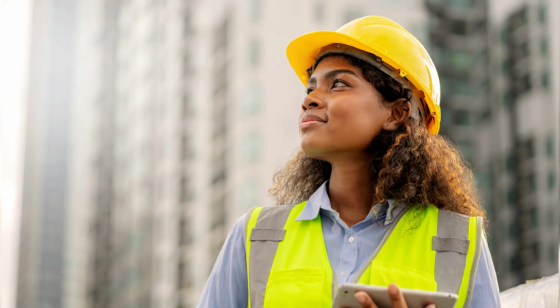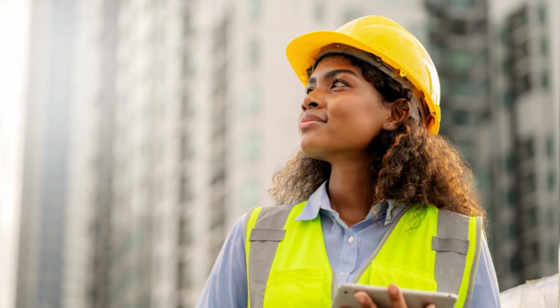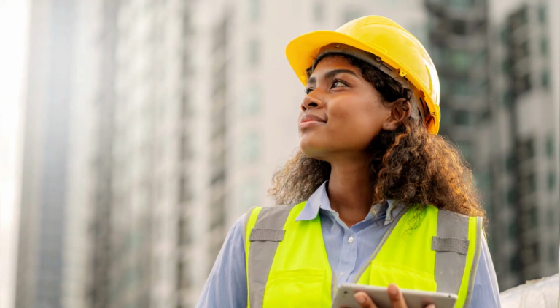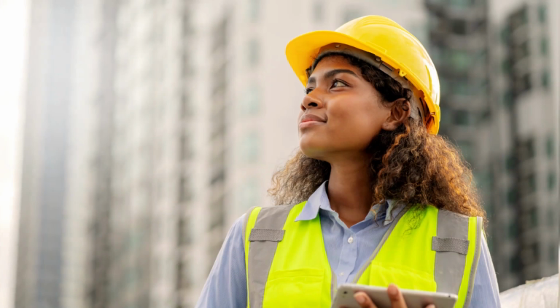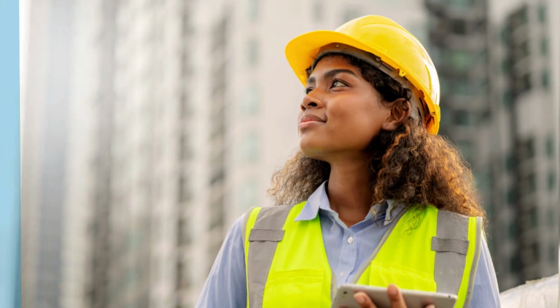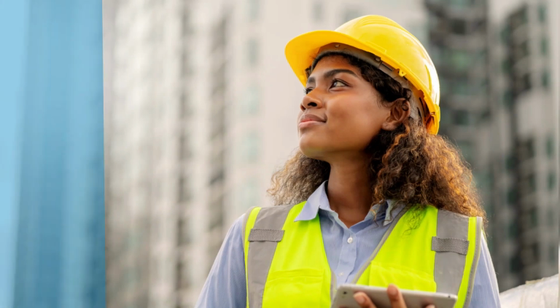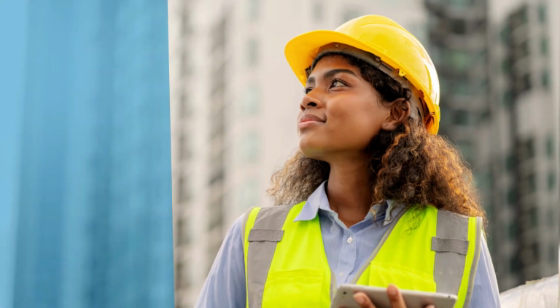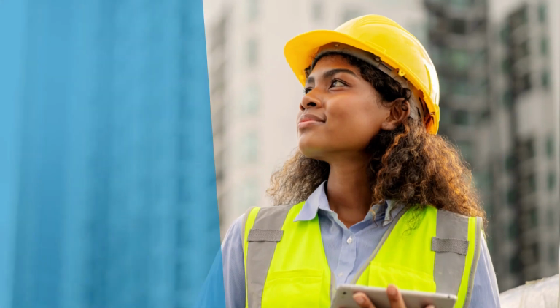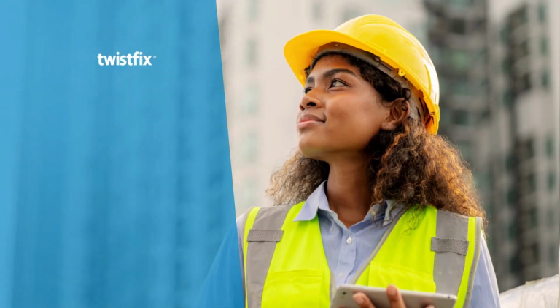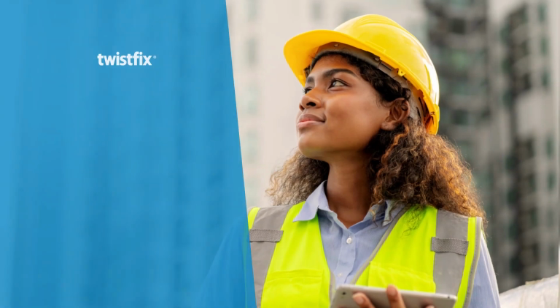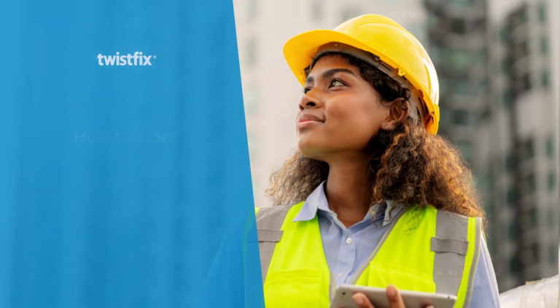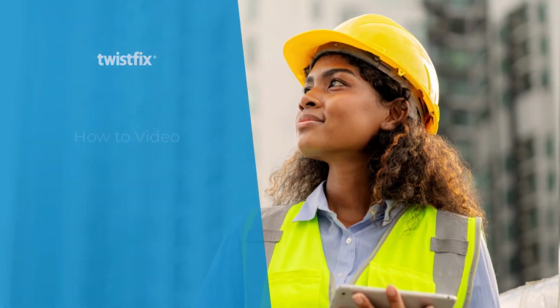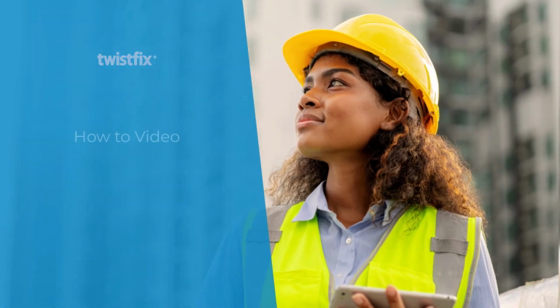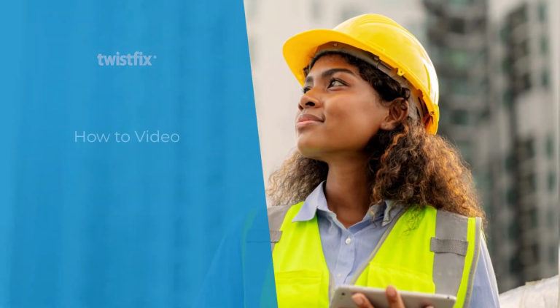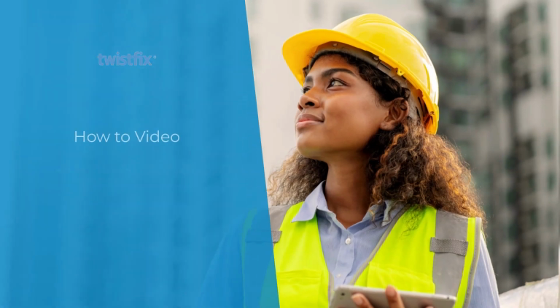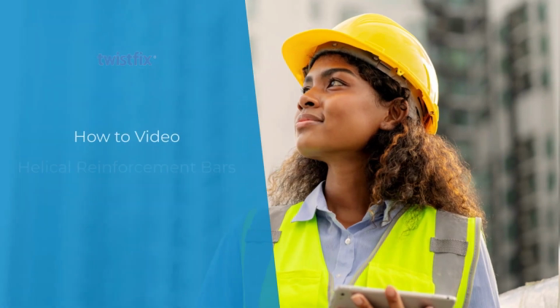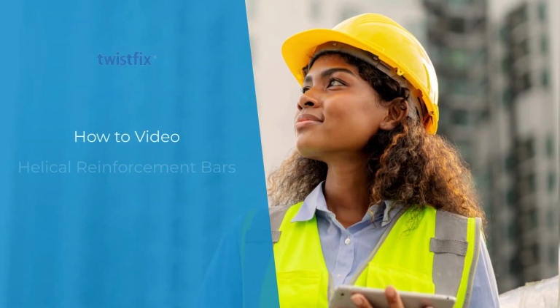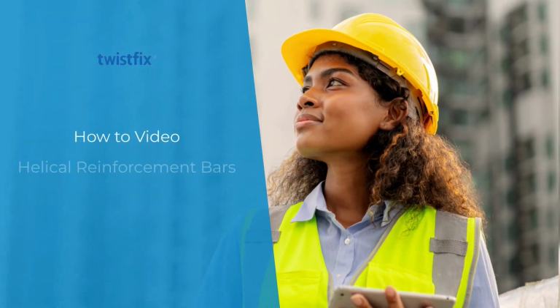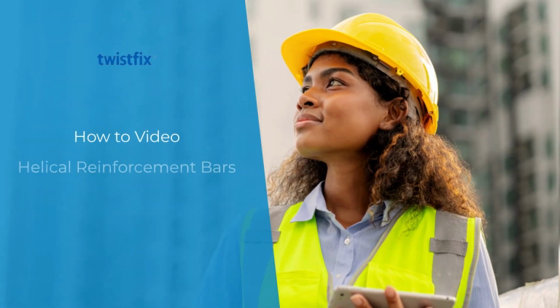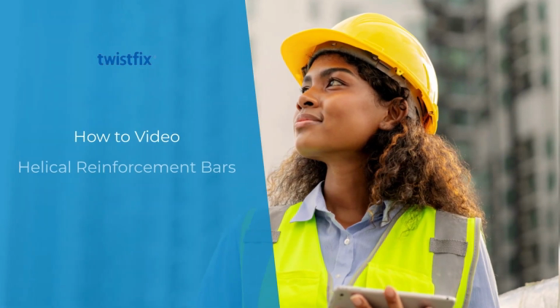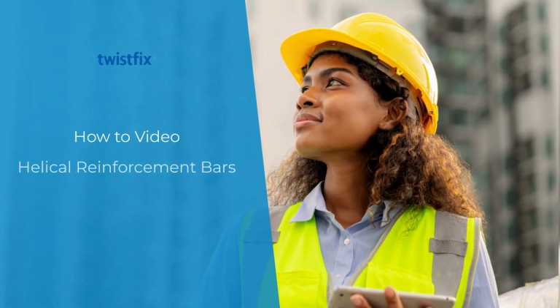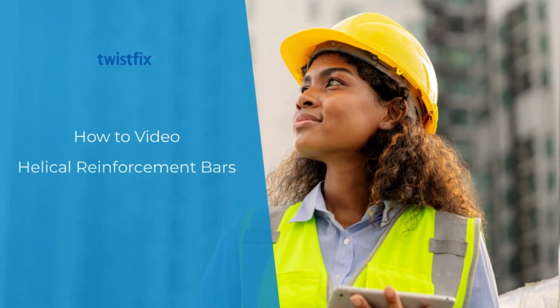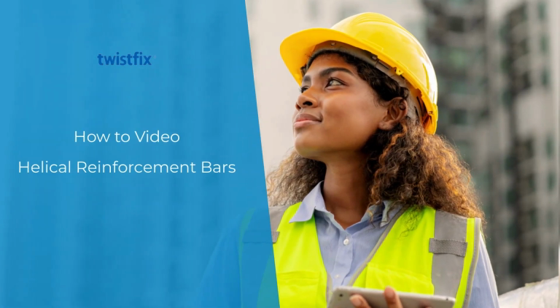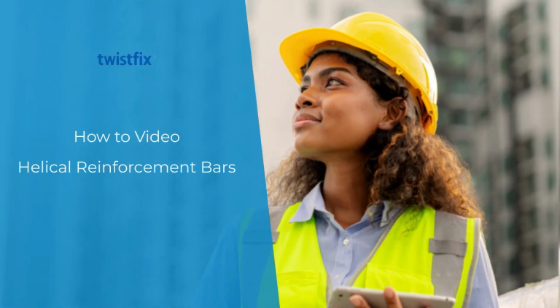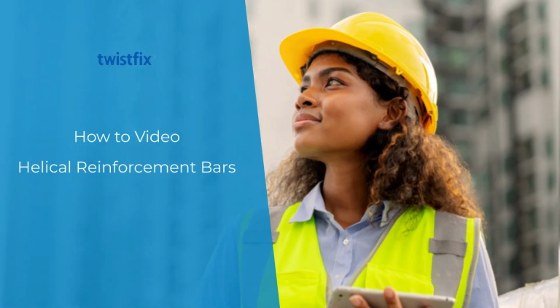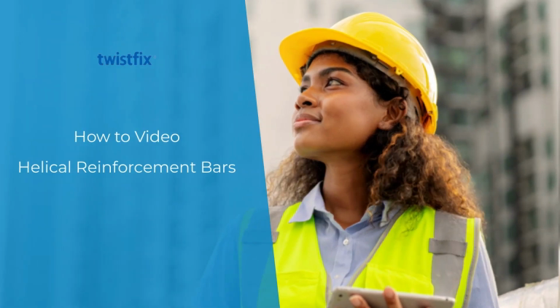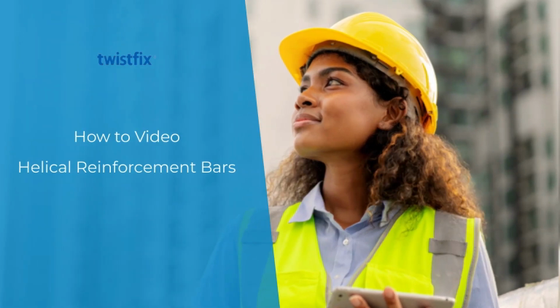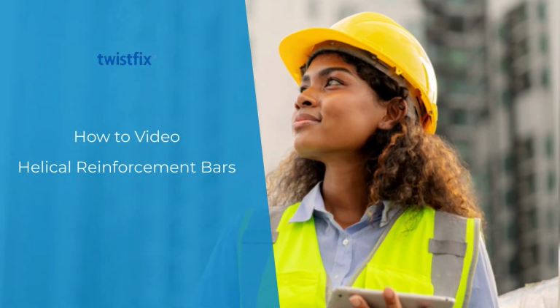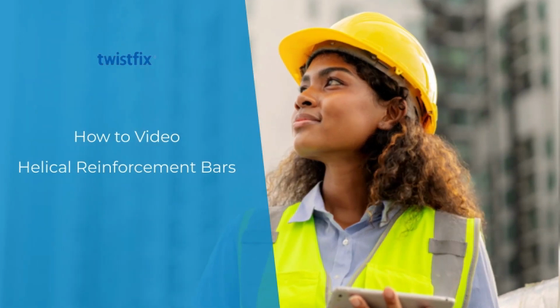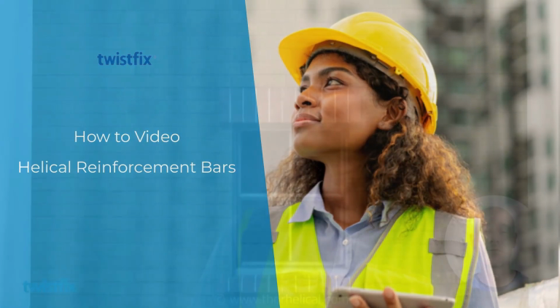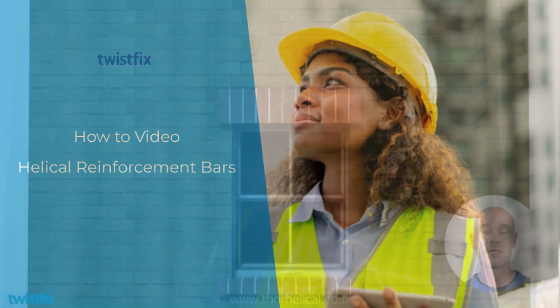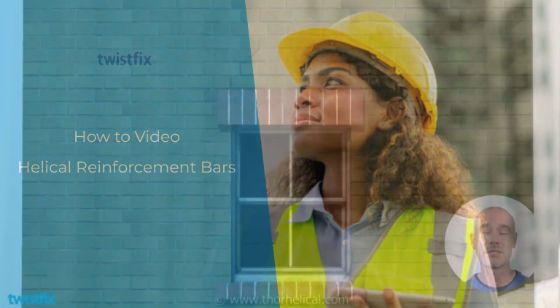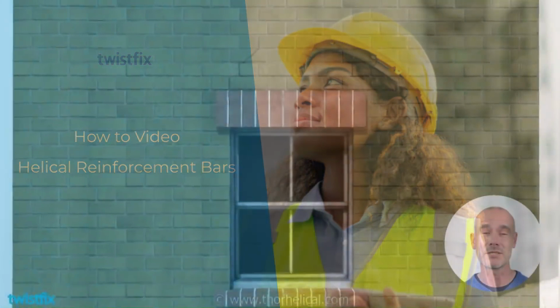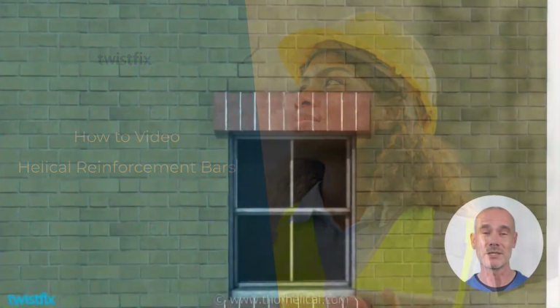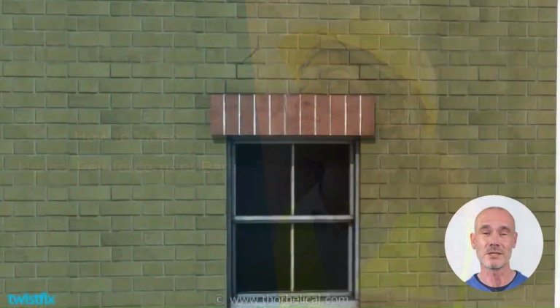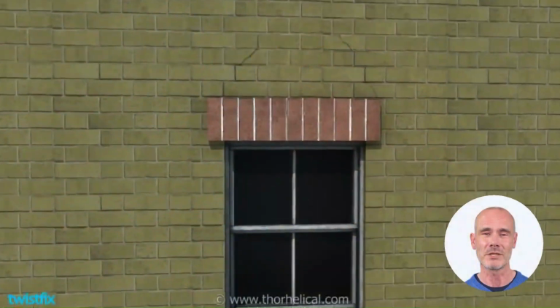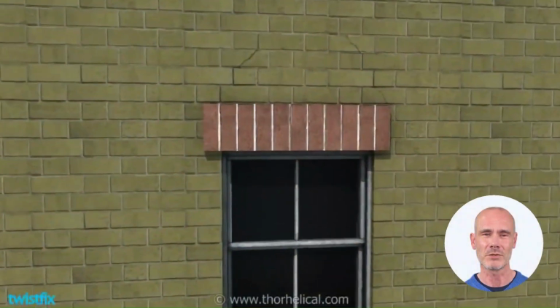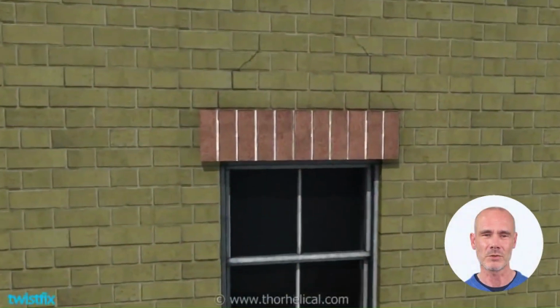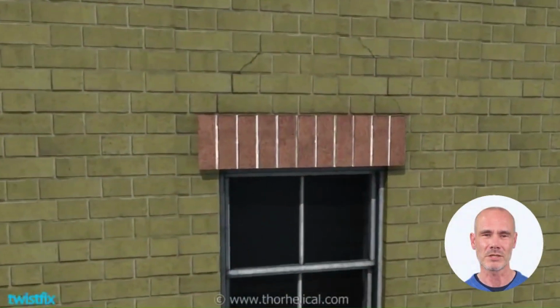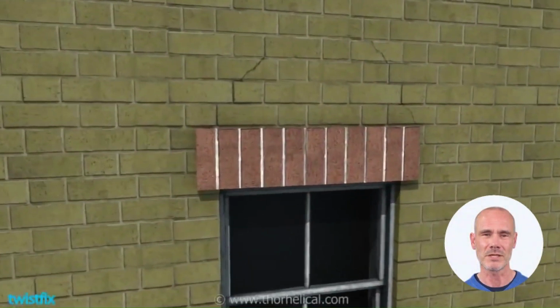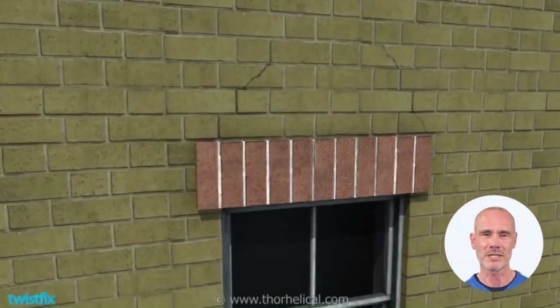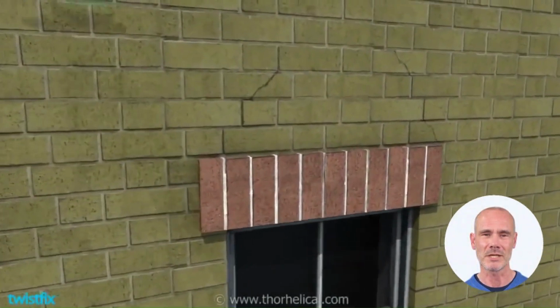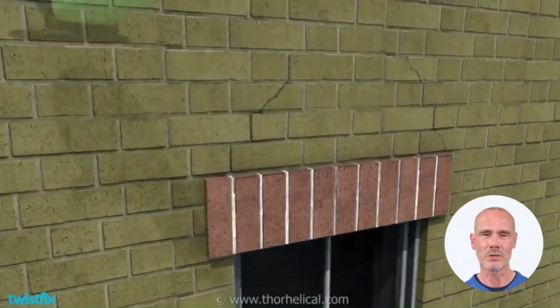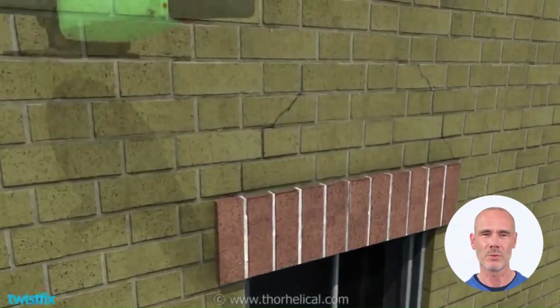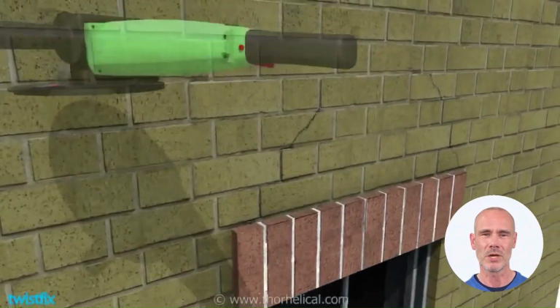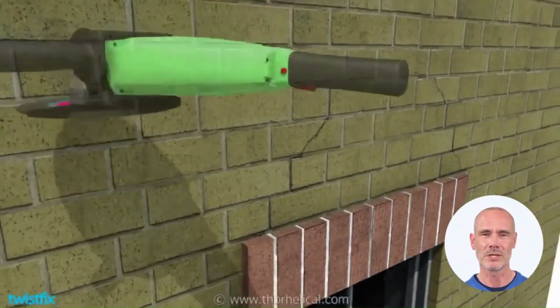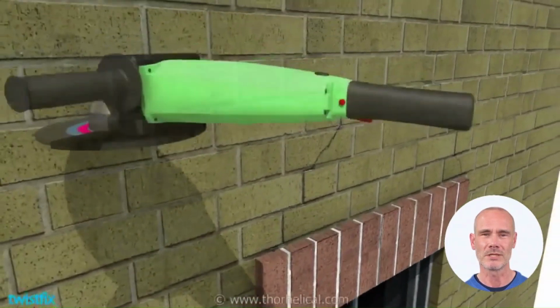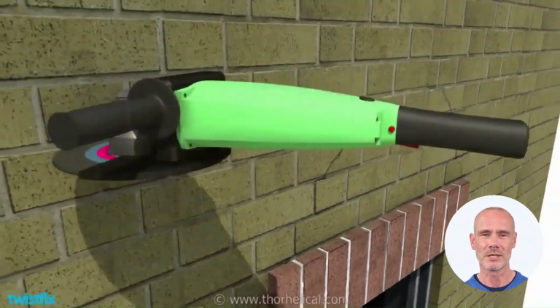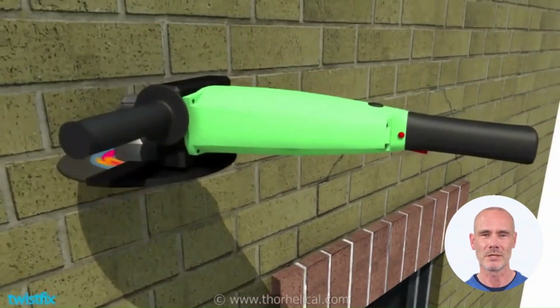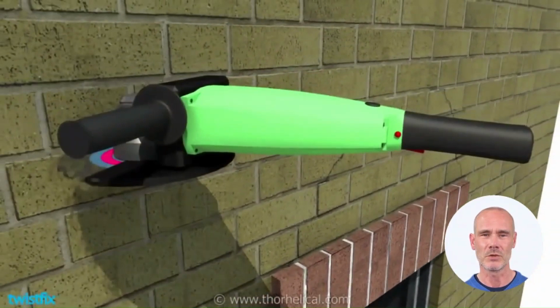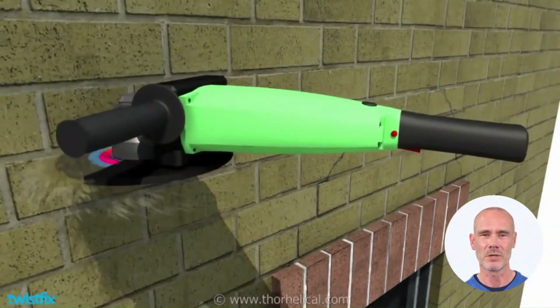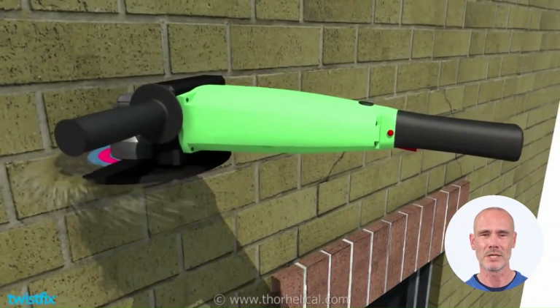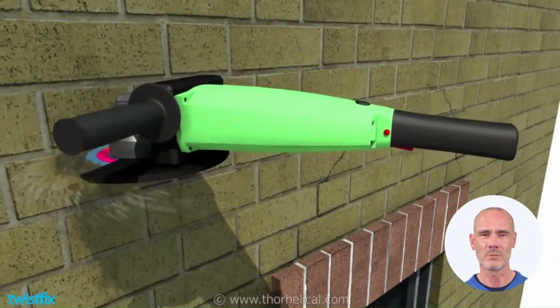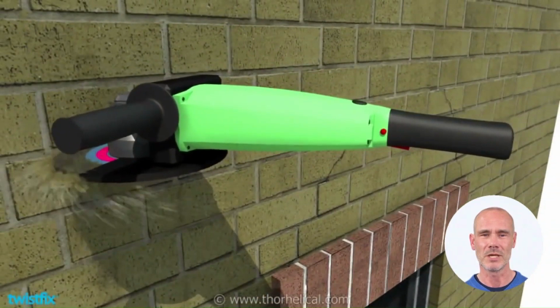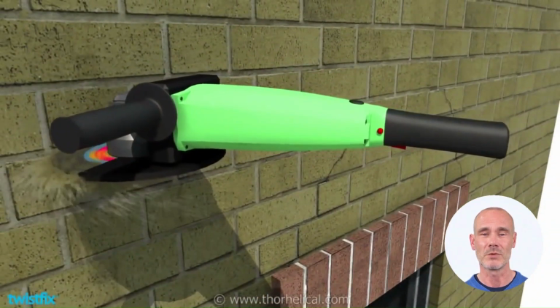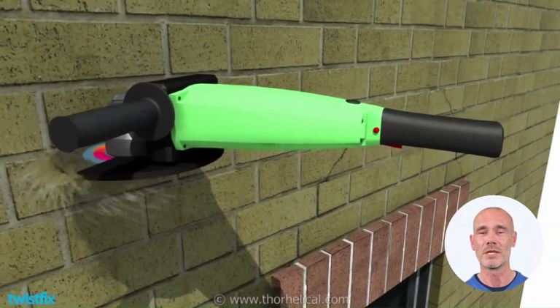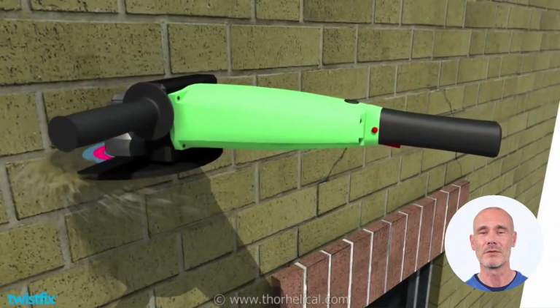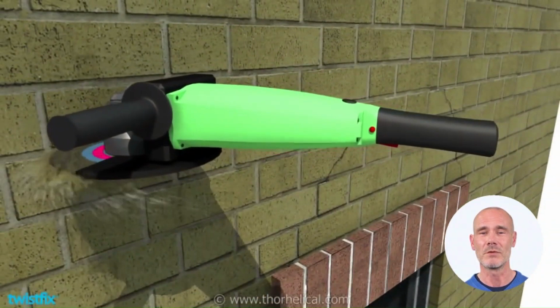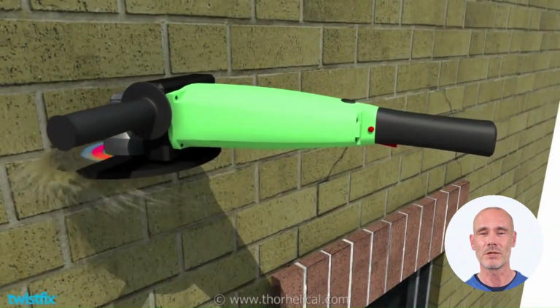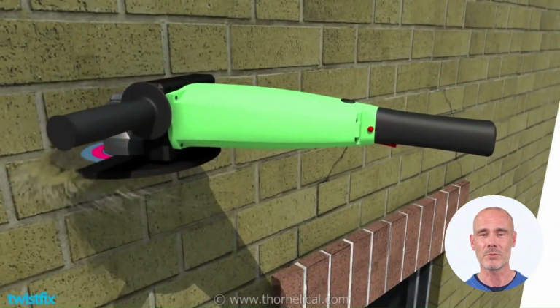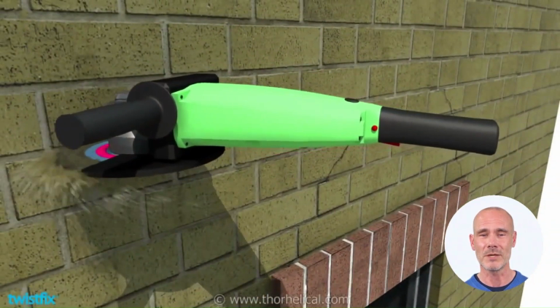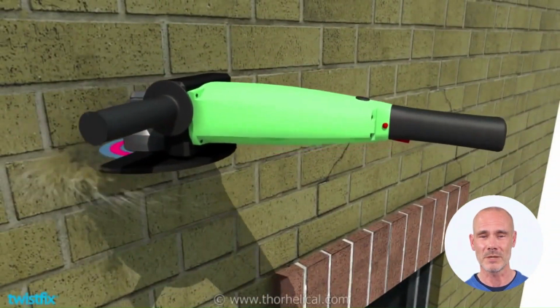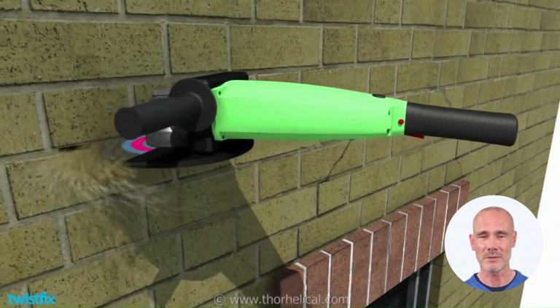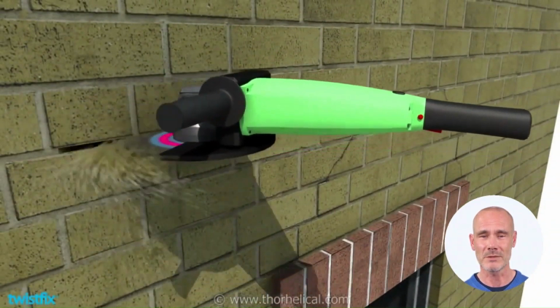This video shows how quick, easy, and cost-effective it is to use Twistfix helical bars to create retro-reinforced brick beams.